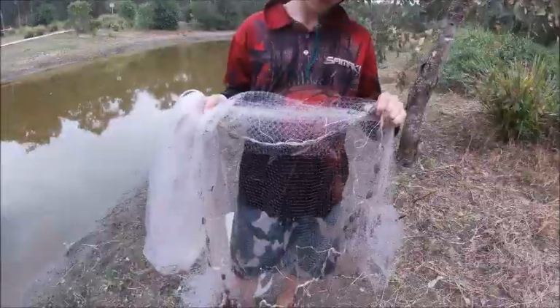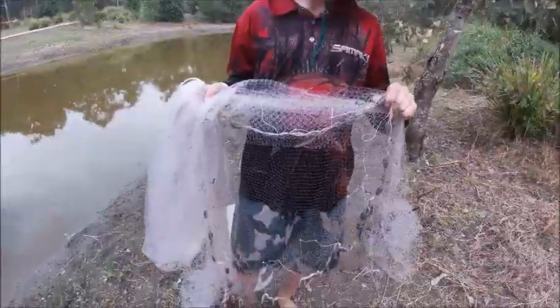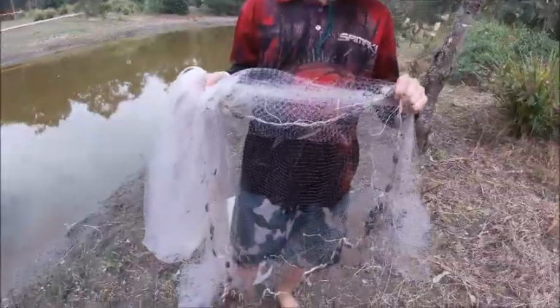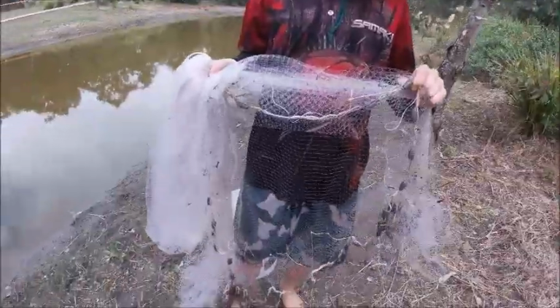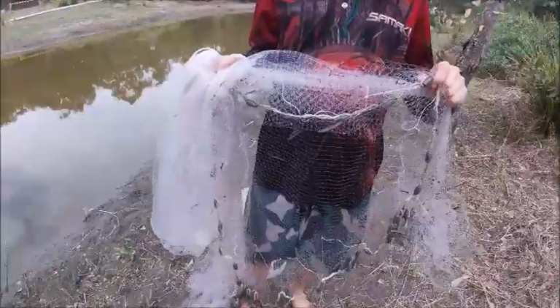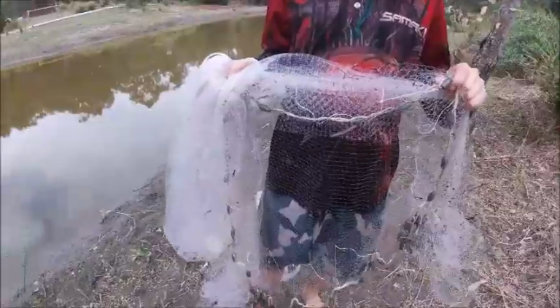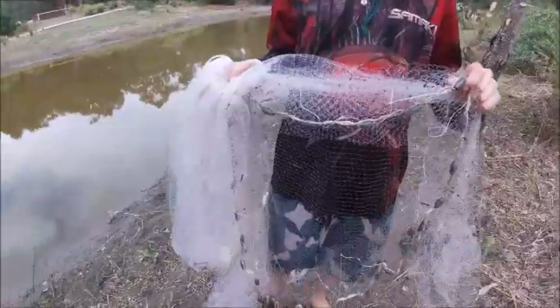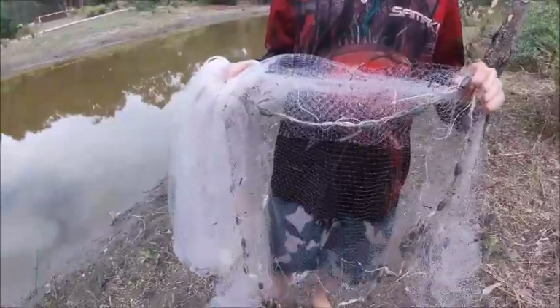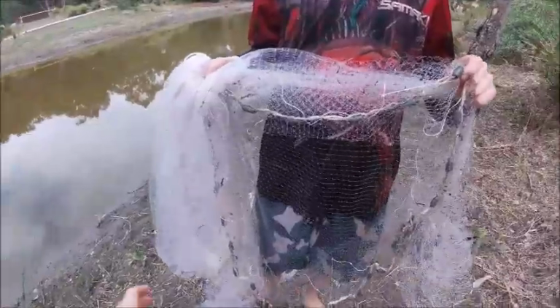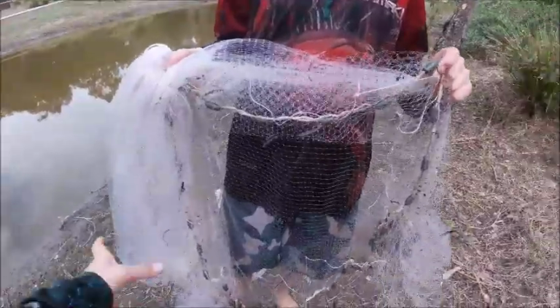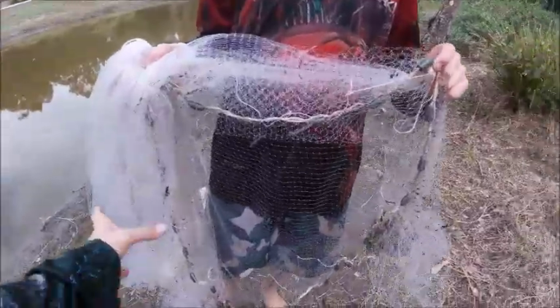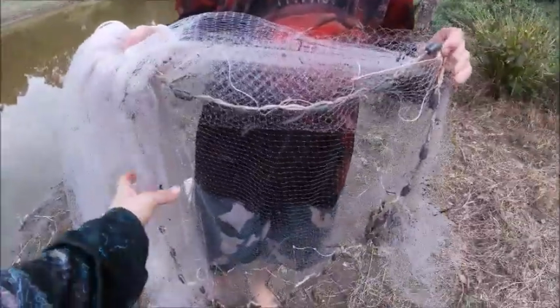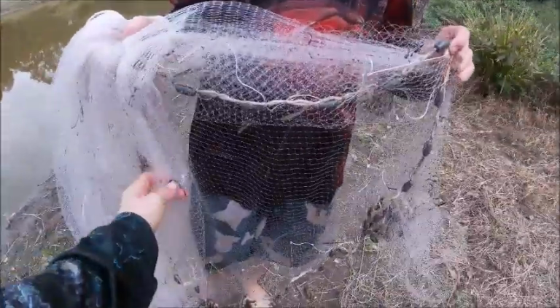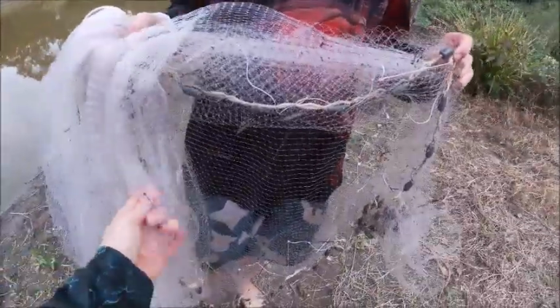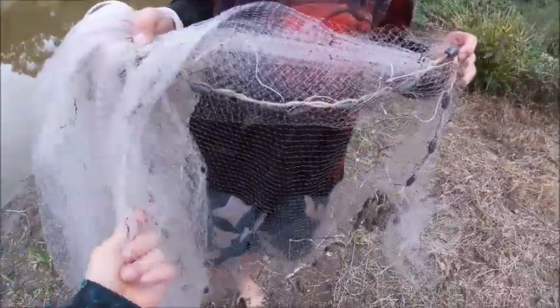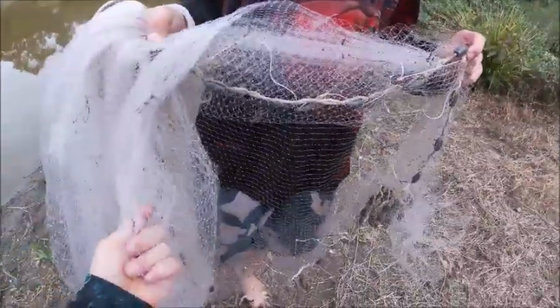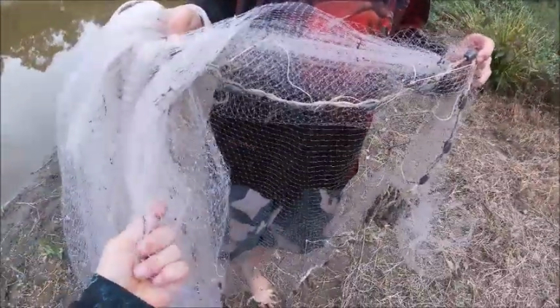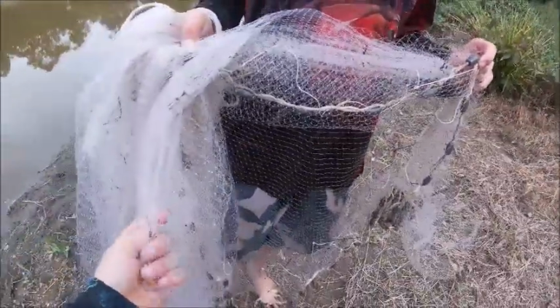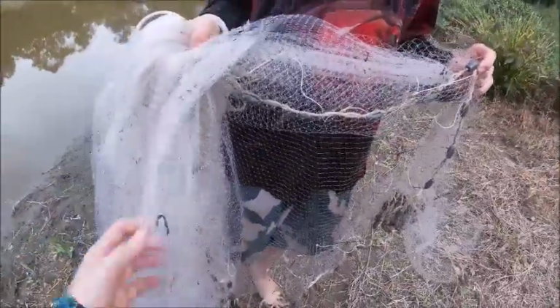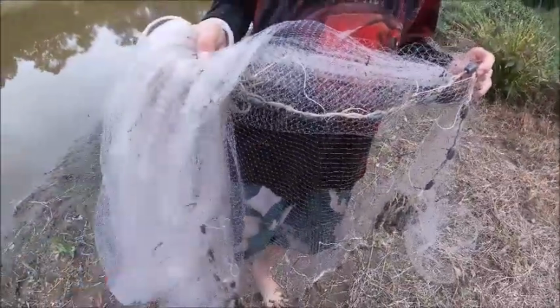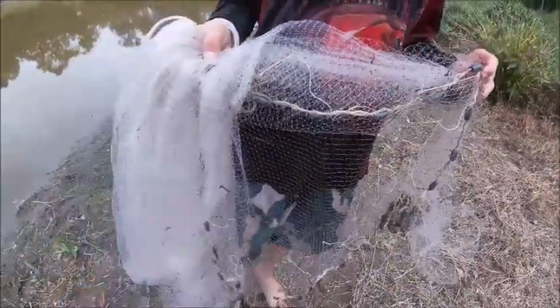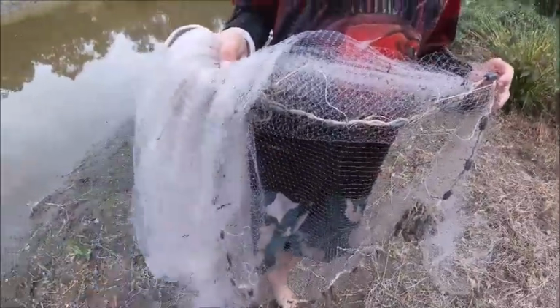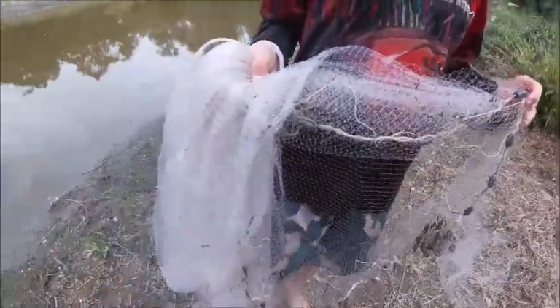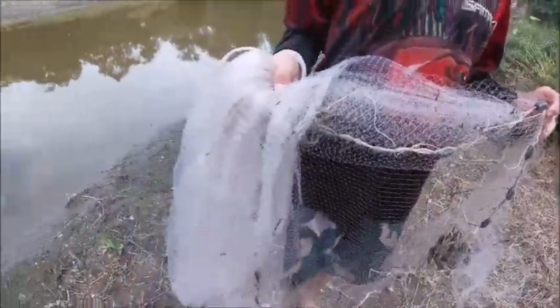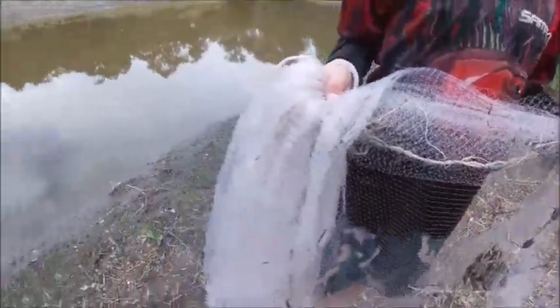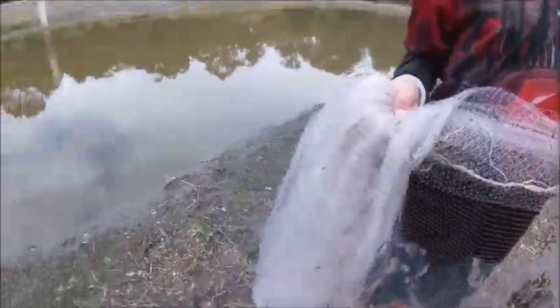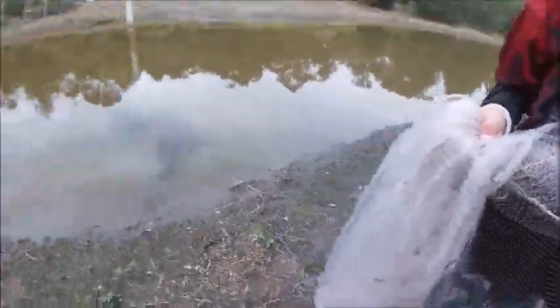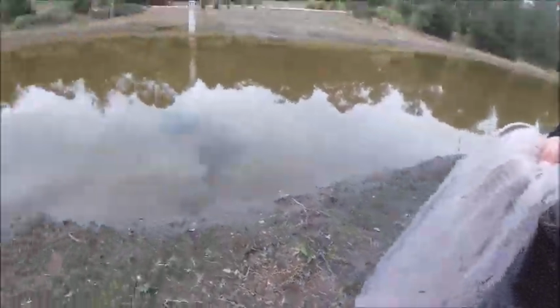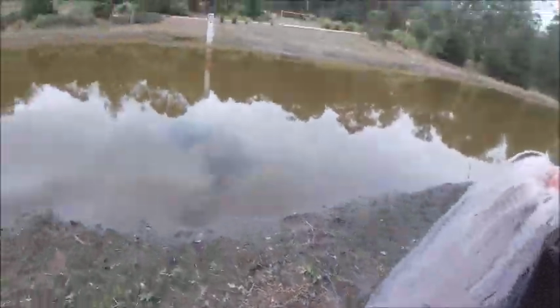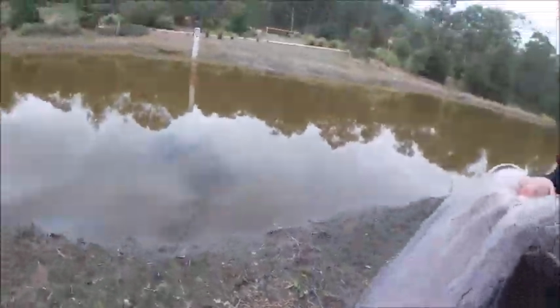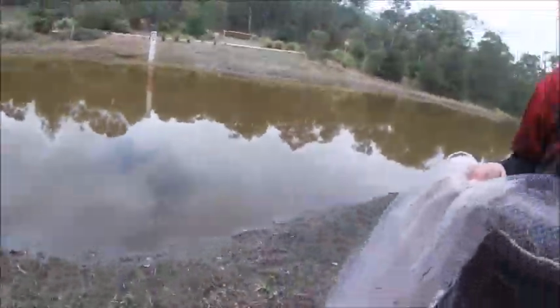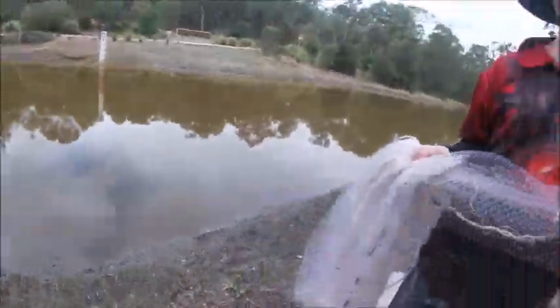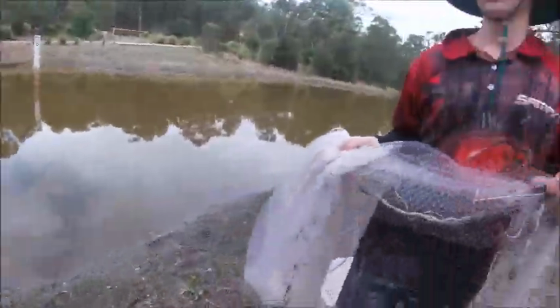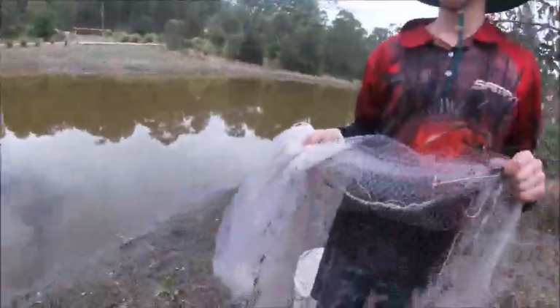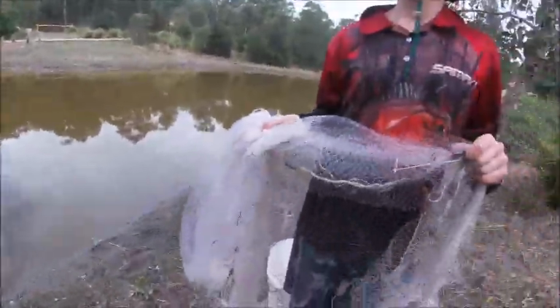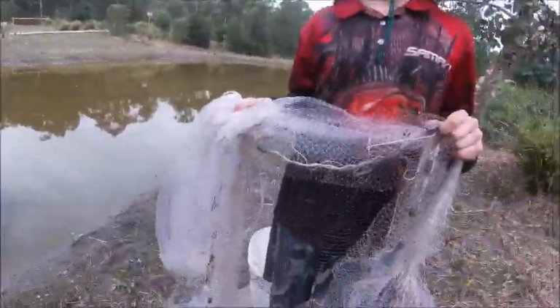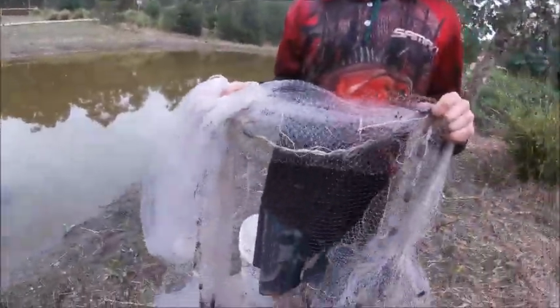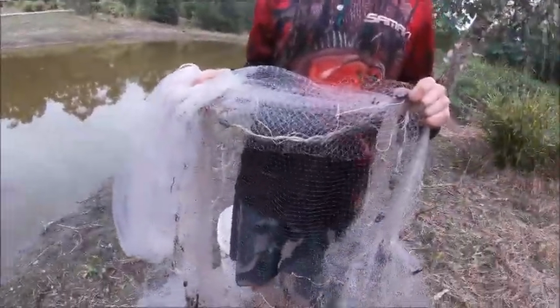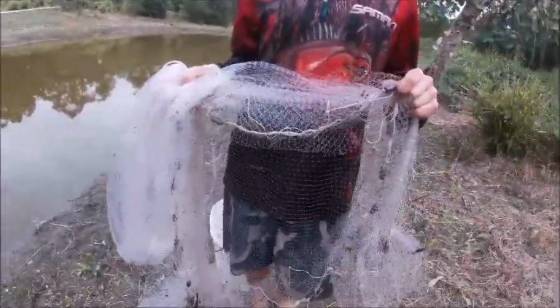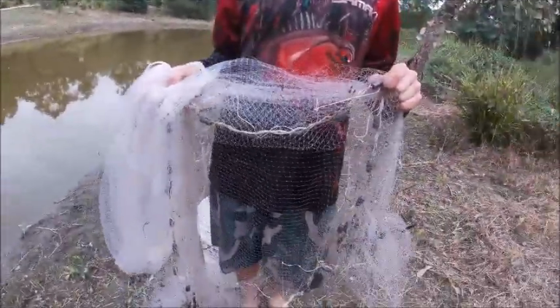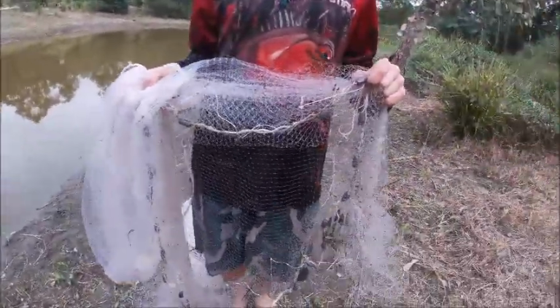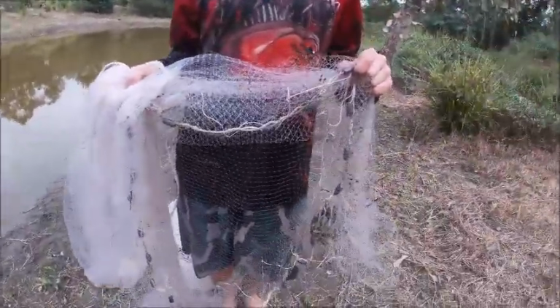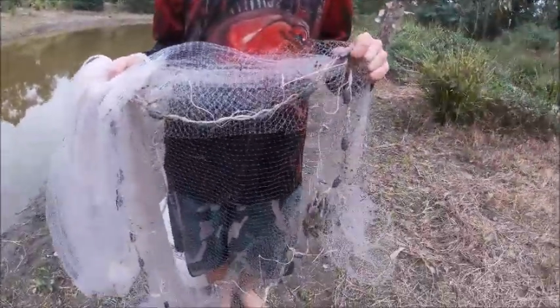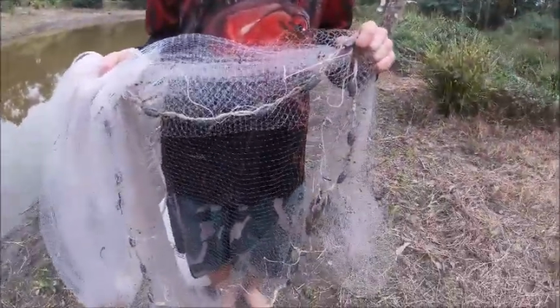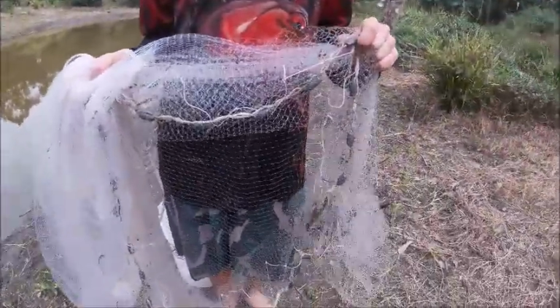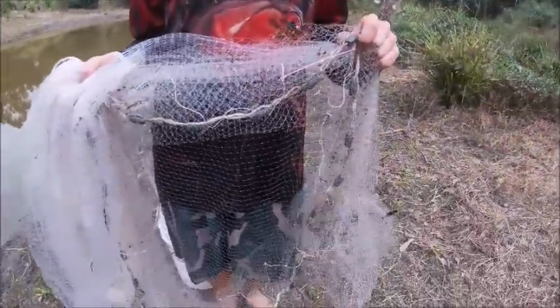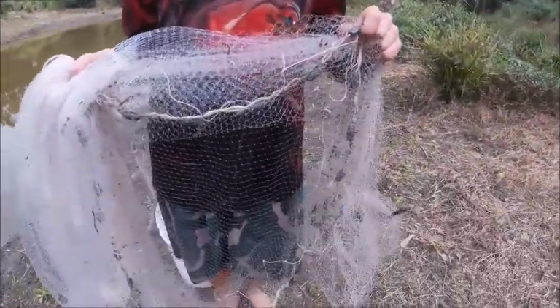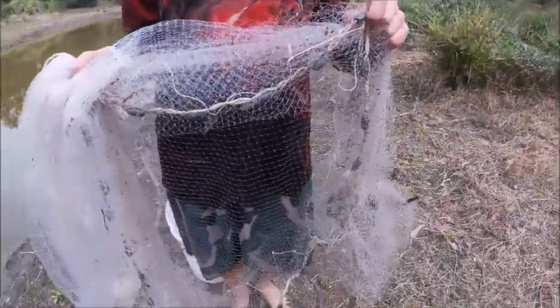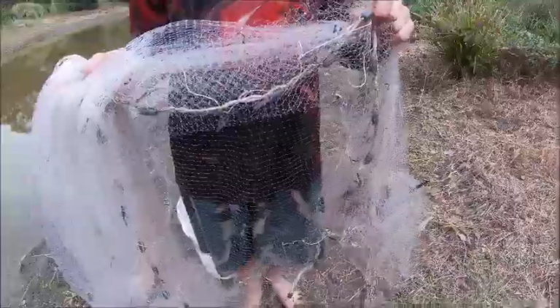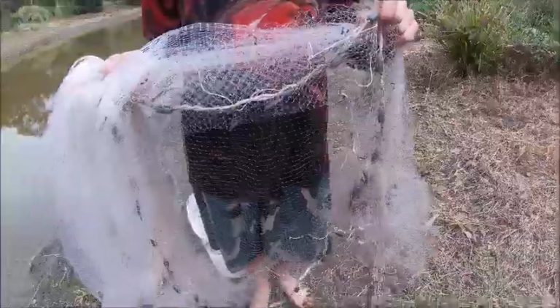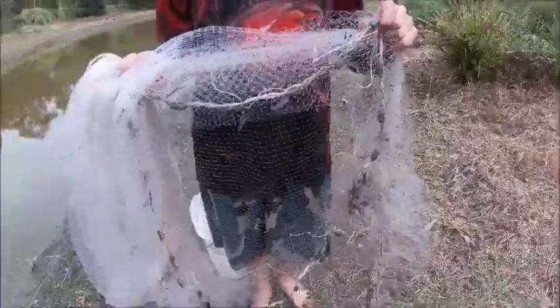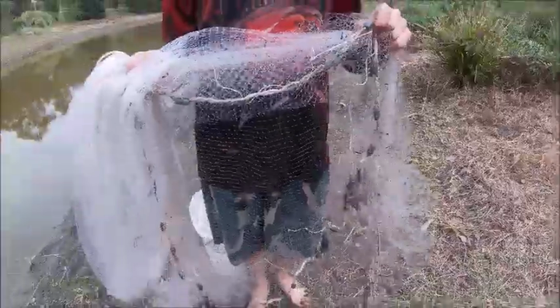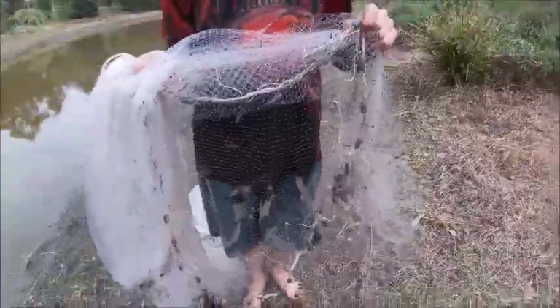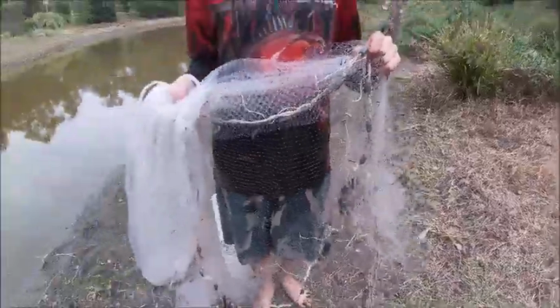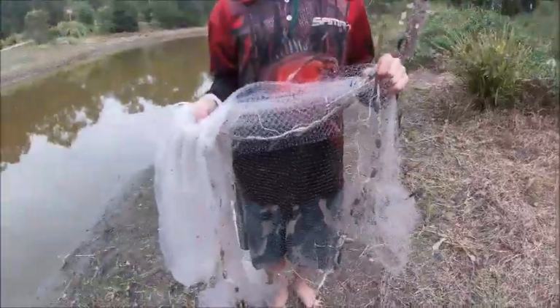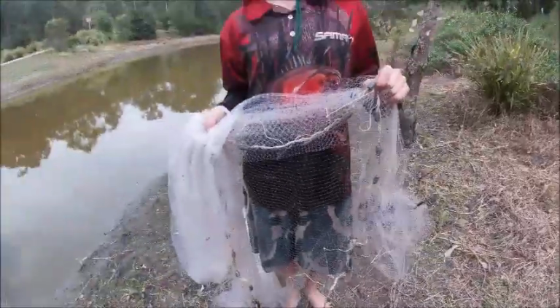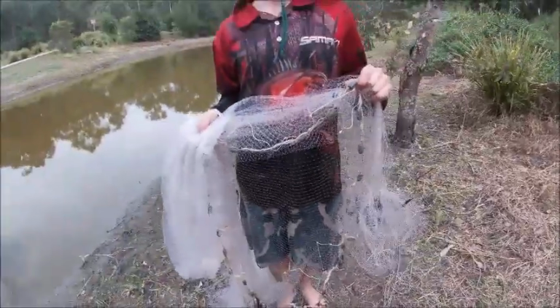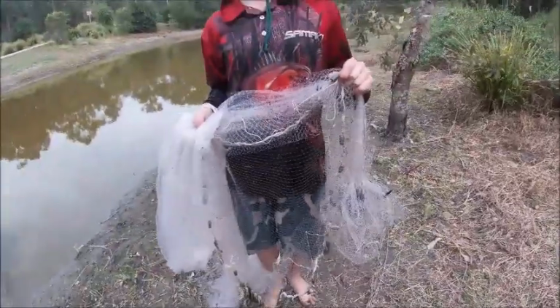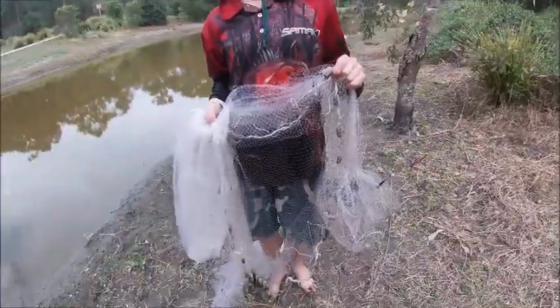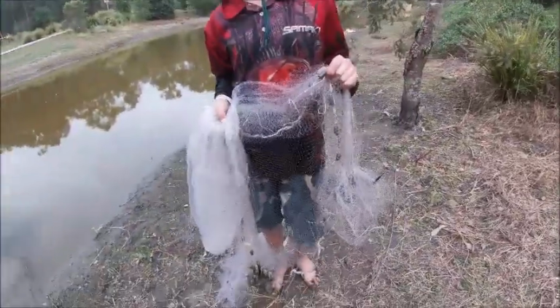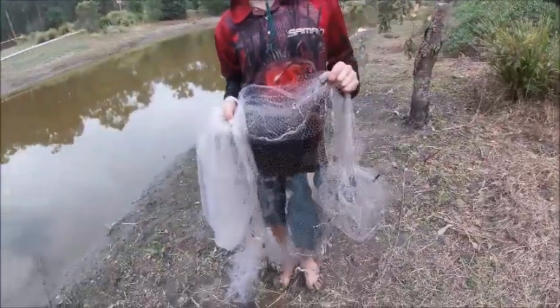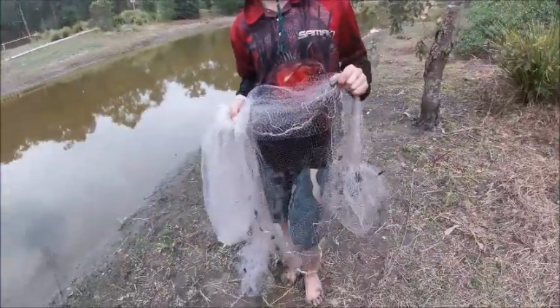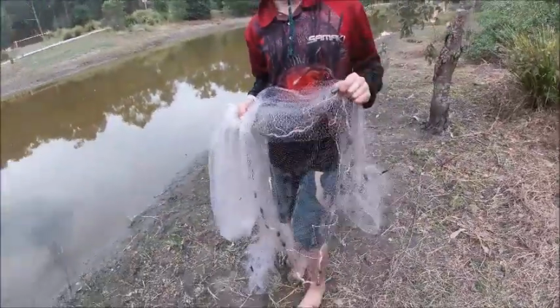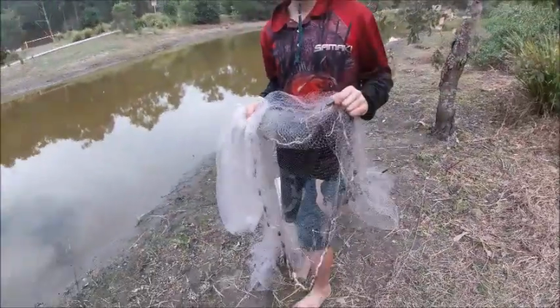Alright guys, today we're going to be using the cast net because these fish are very small and the only way we can get them is using the cast net. Let's get to it.